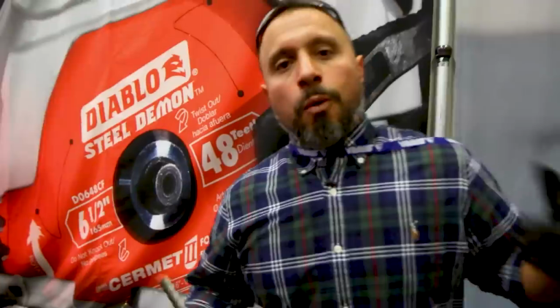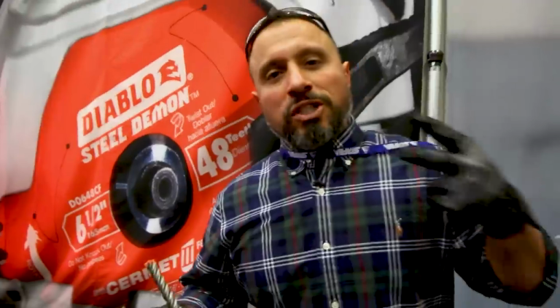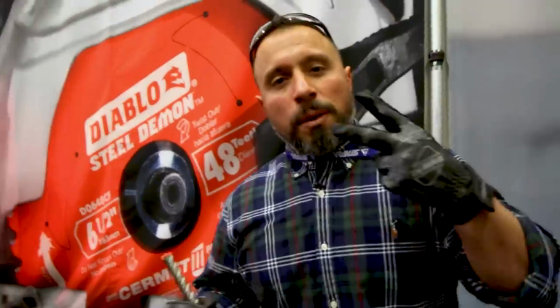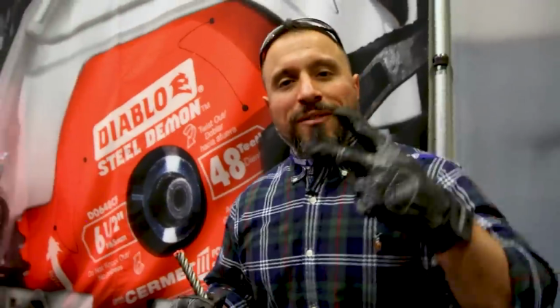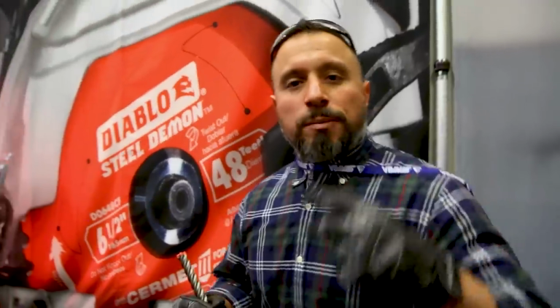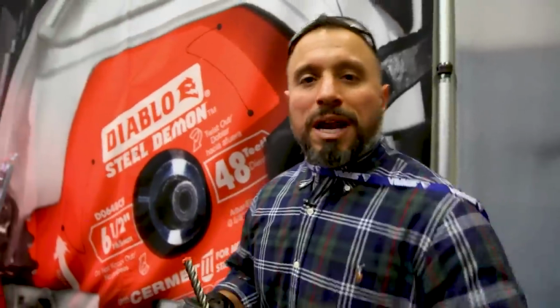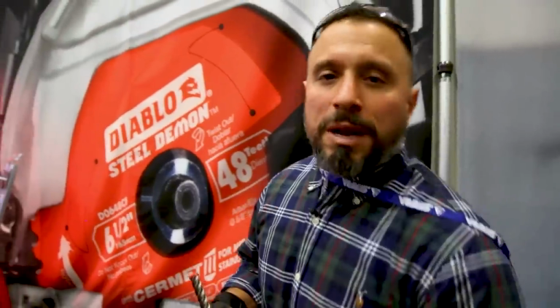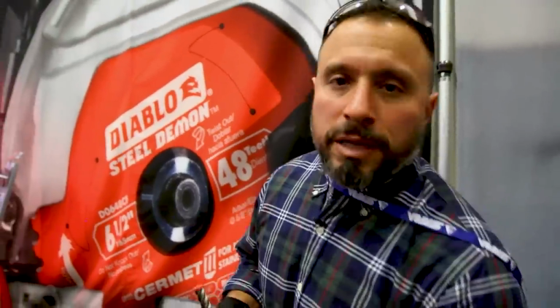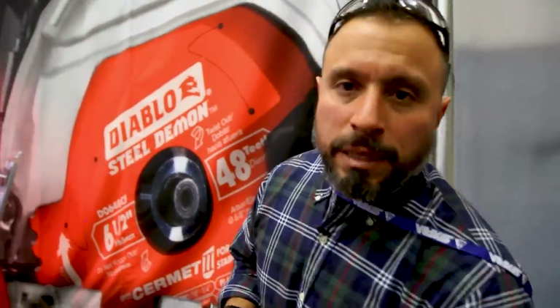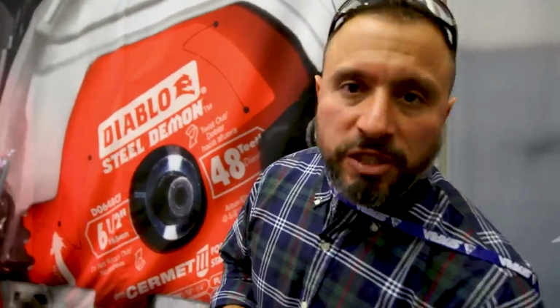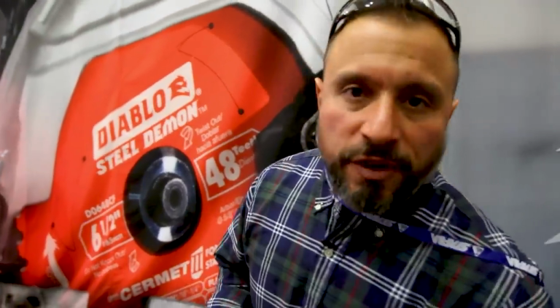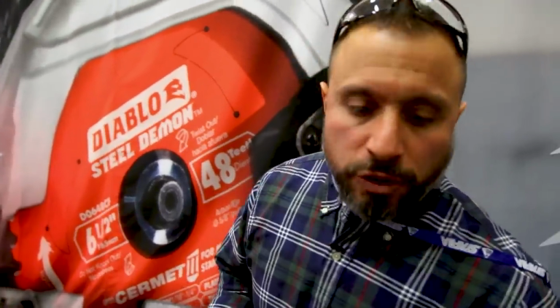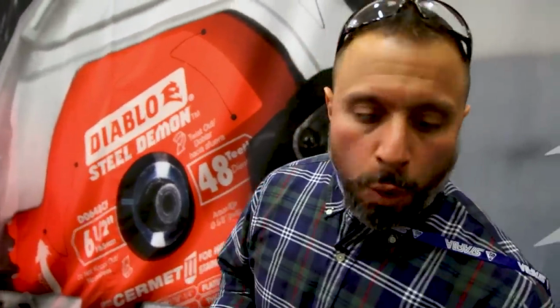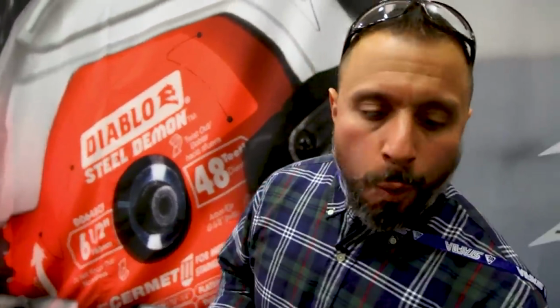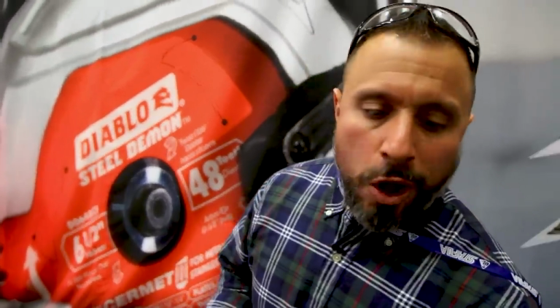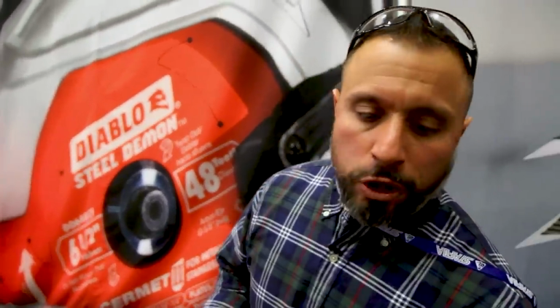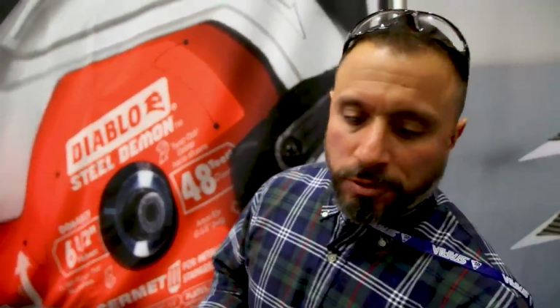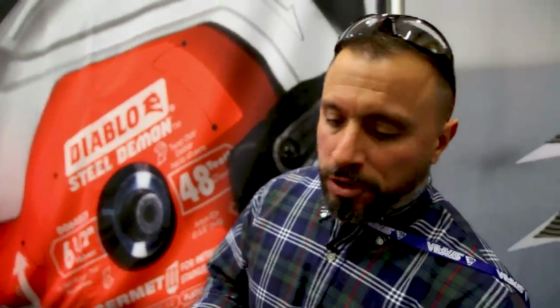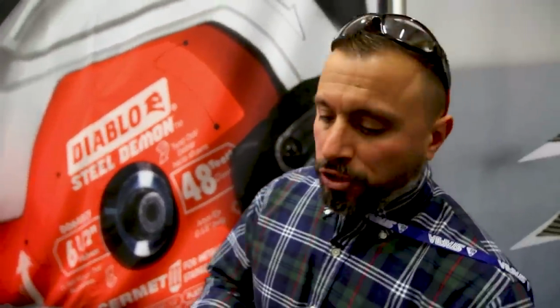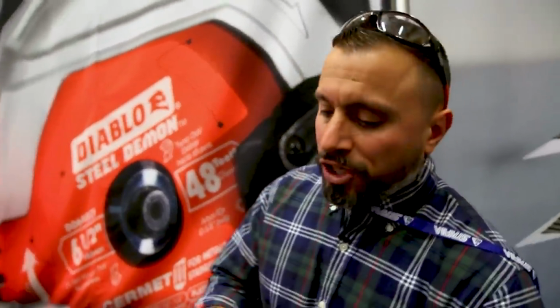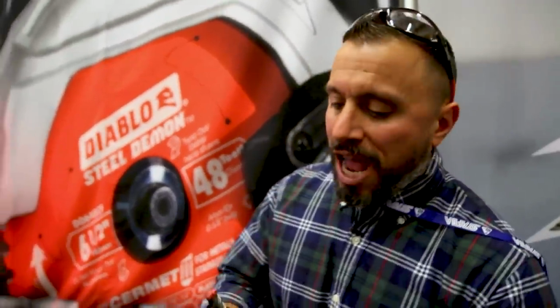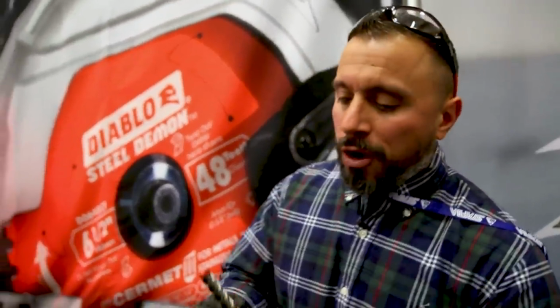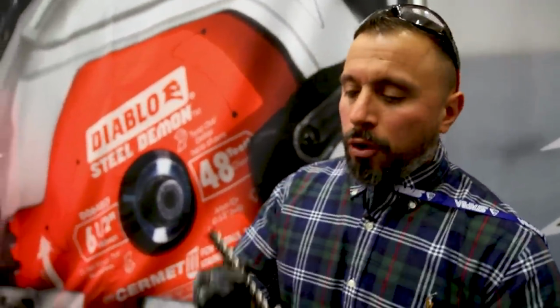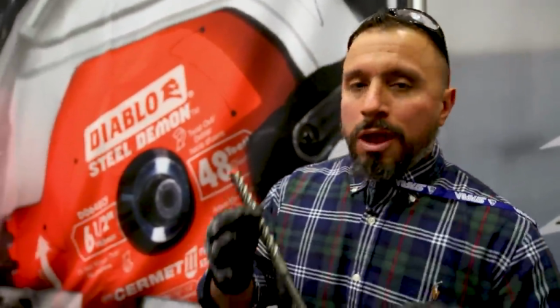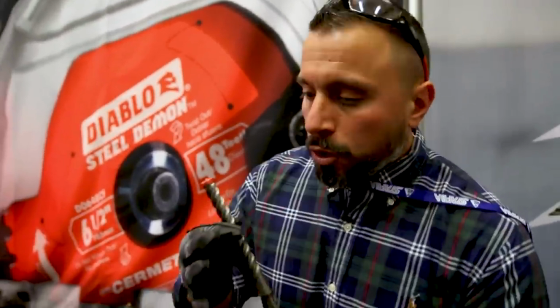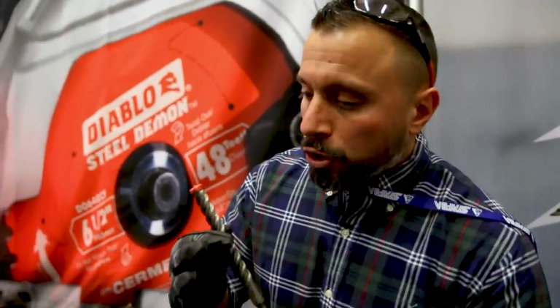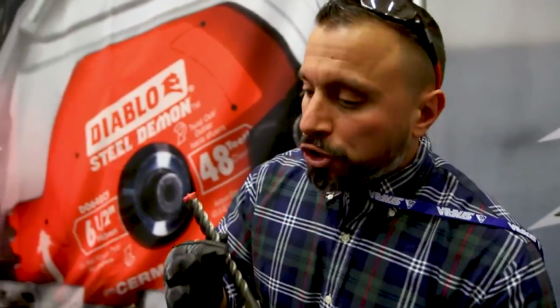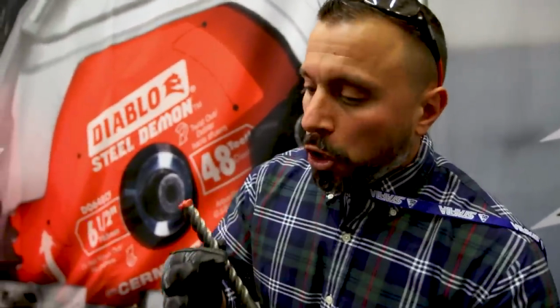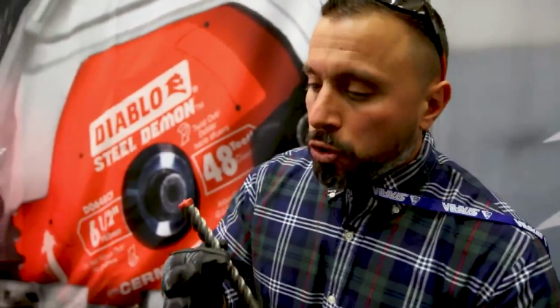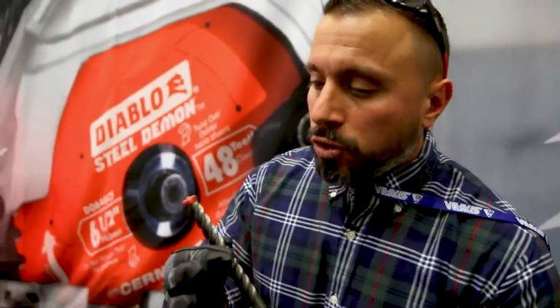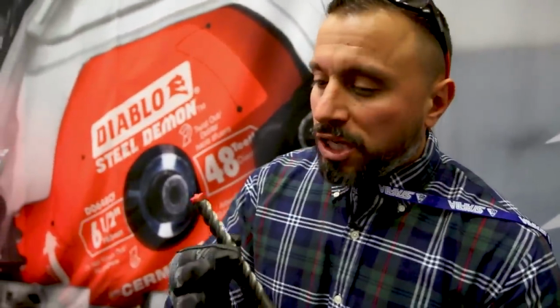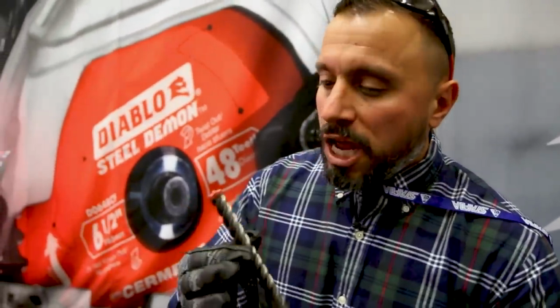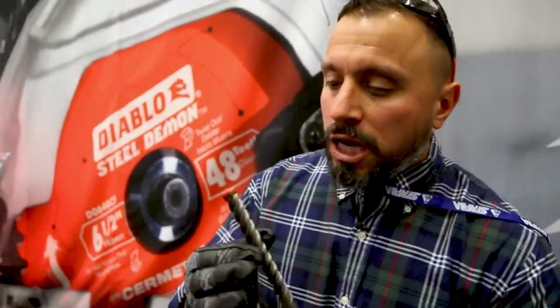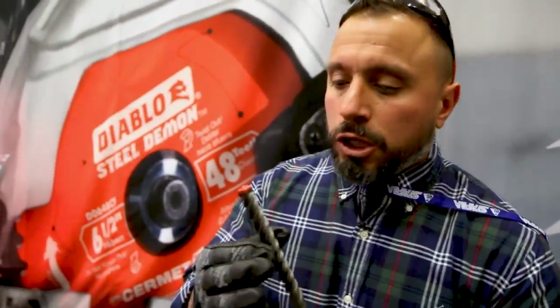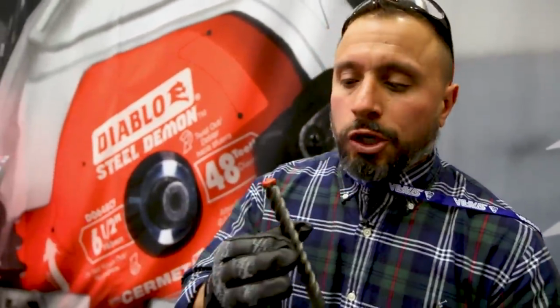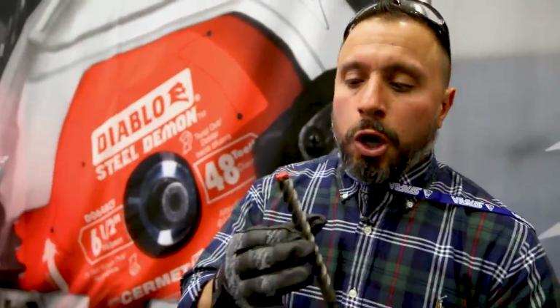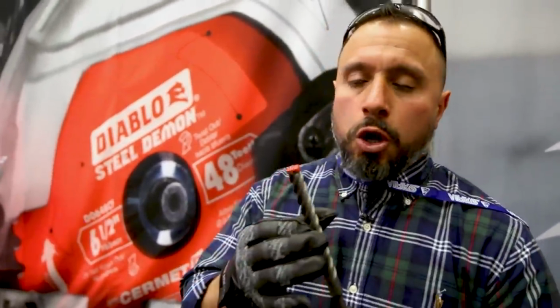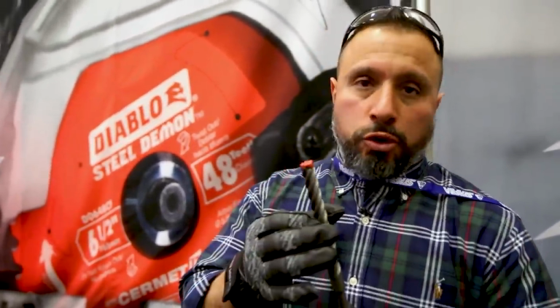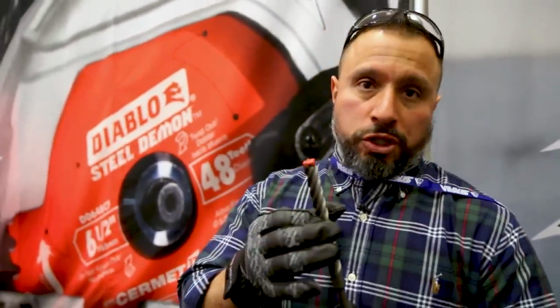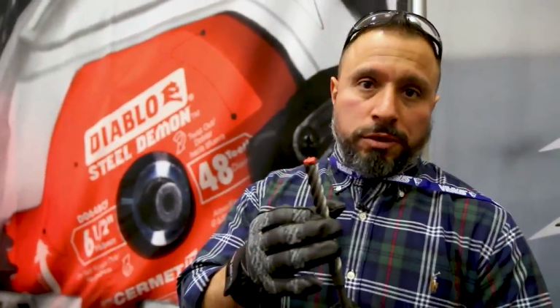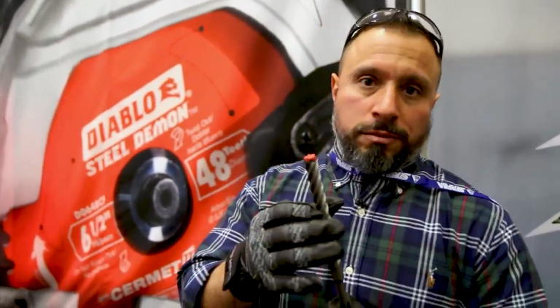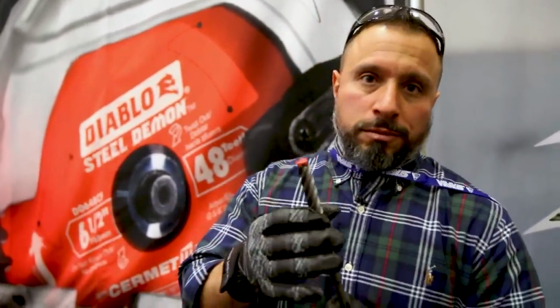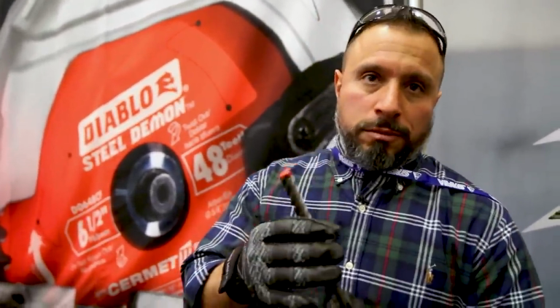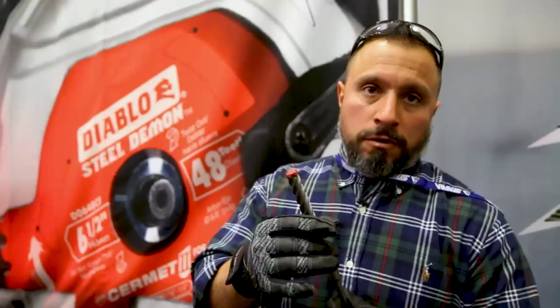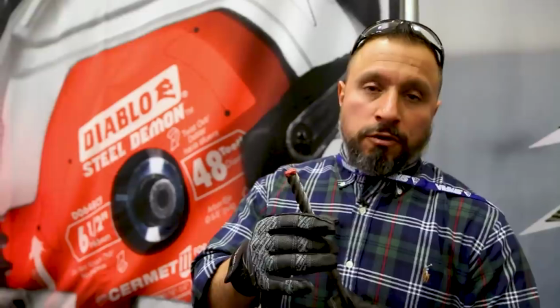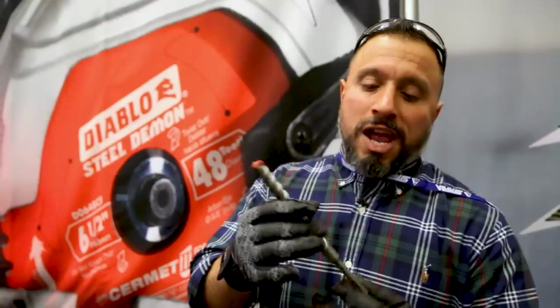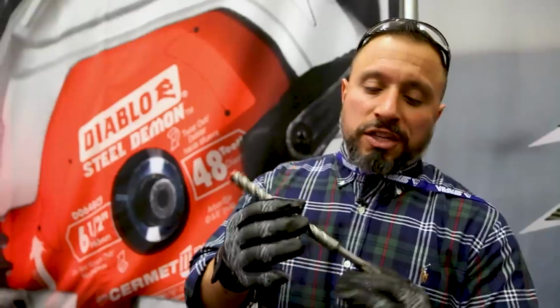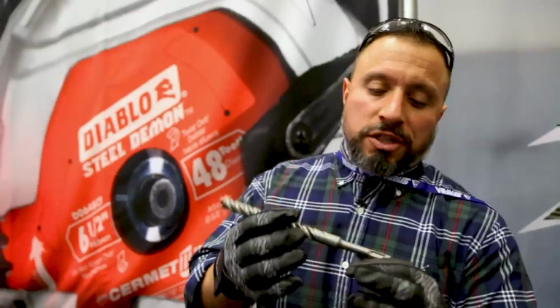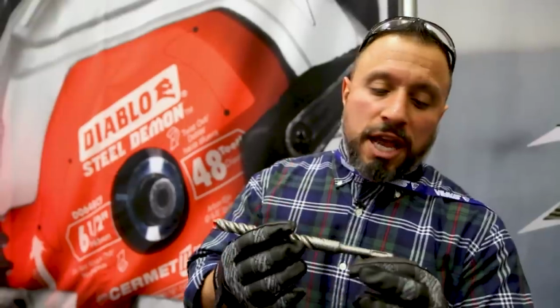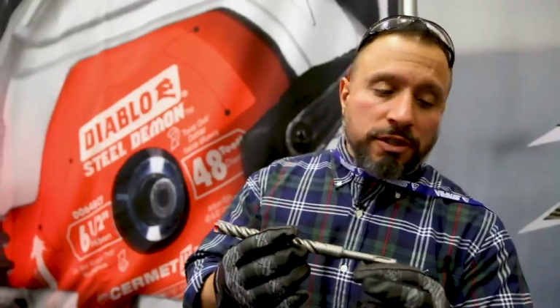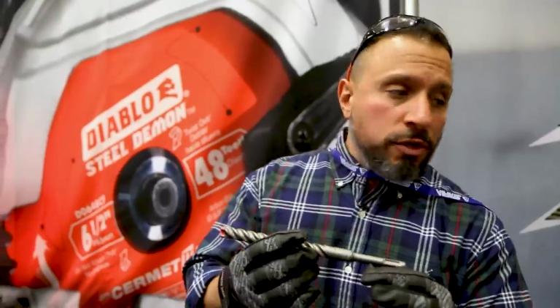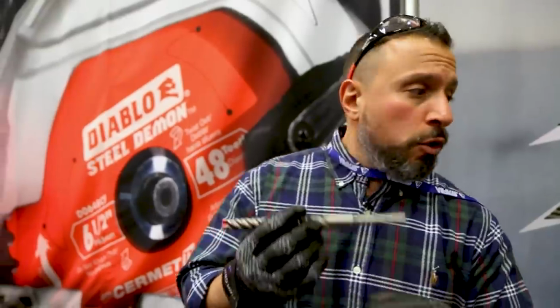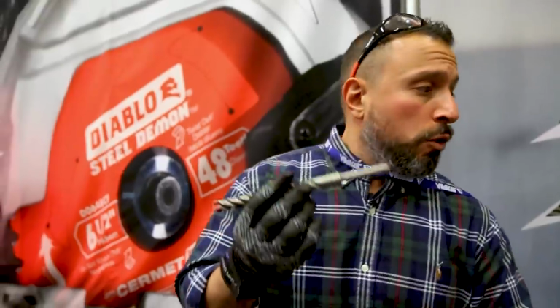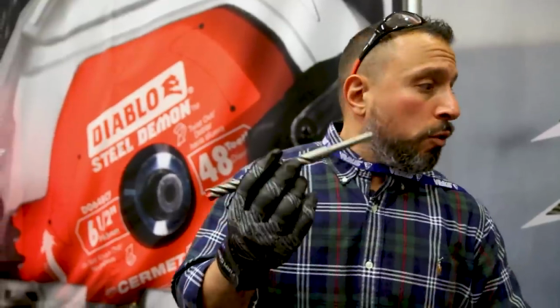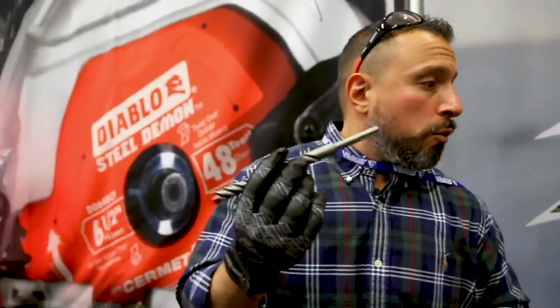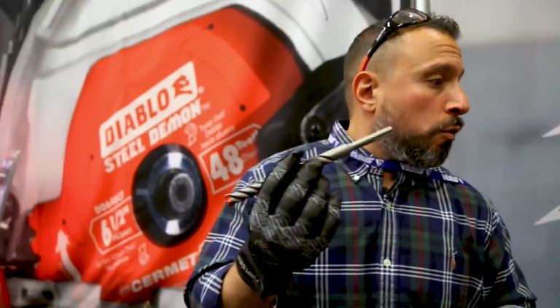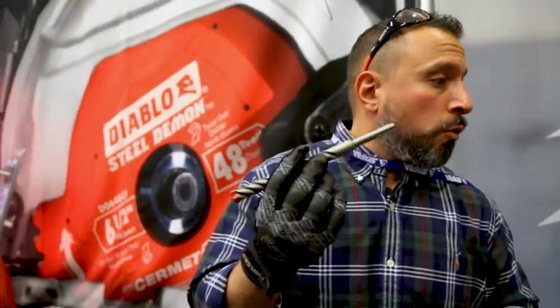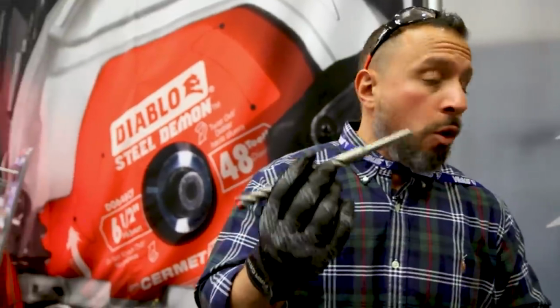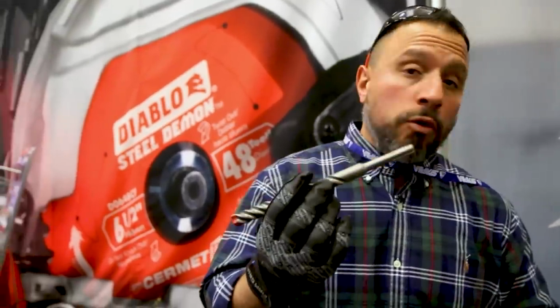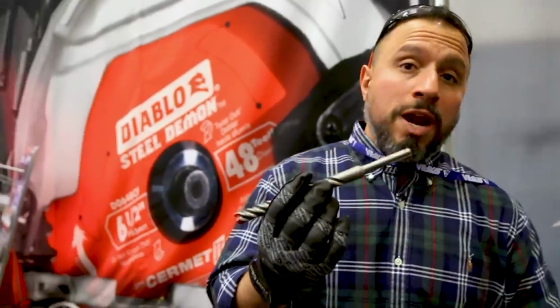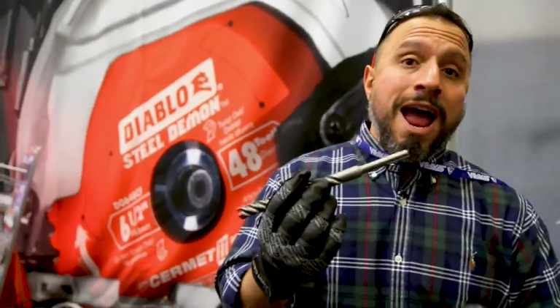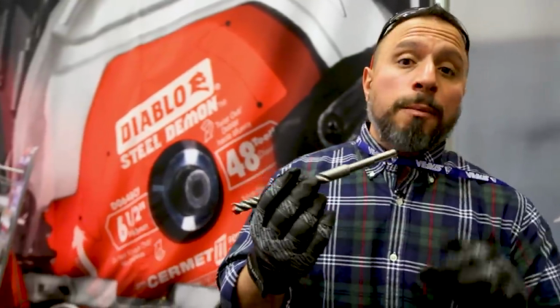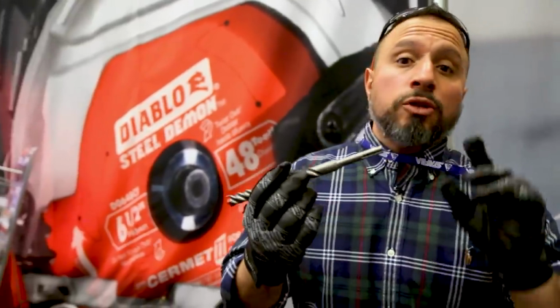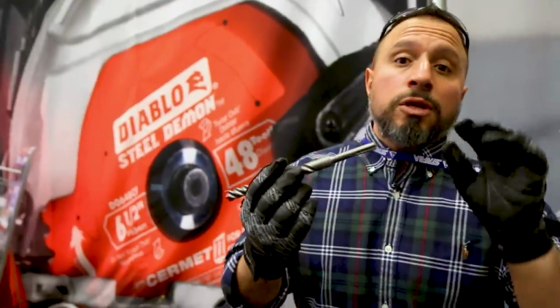What's up everybody? My name is Vince. Welcome to the channel. We're going to show you today a solution for SDS rotary hammers.